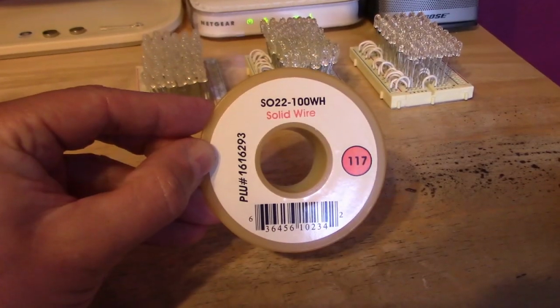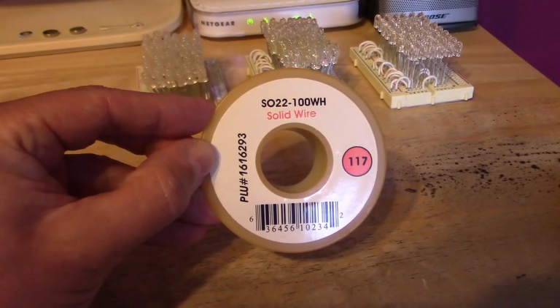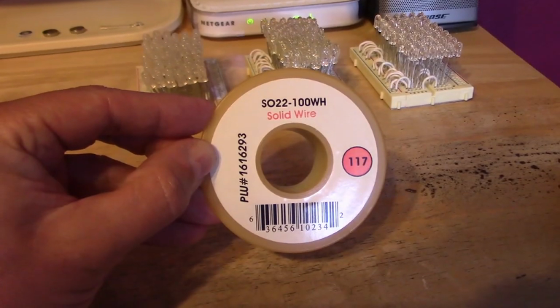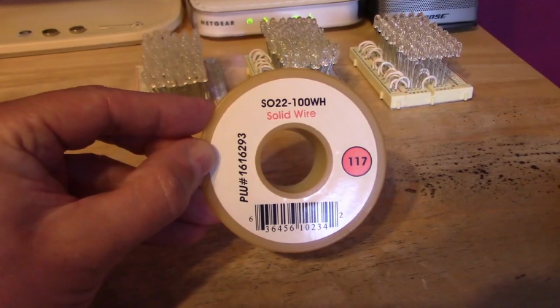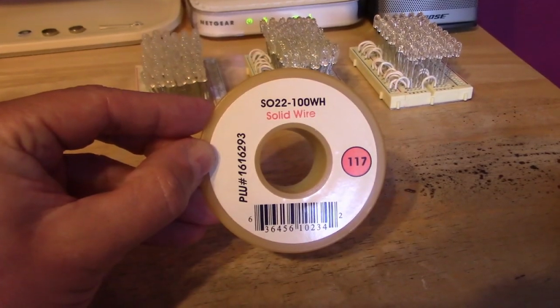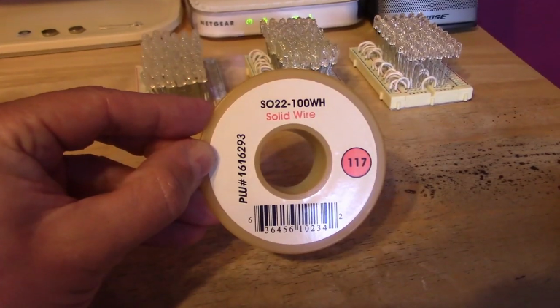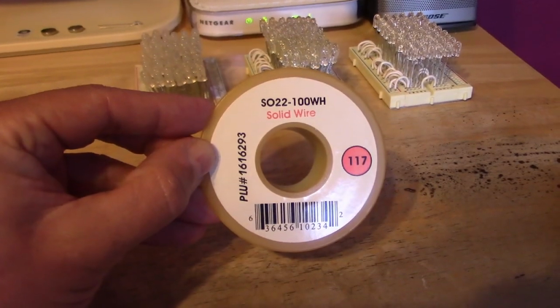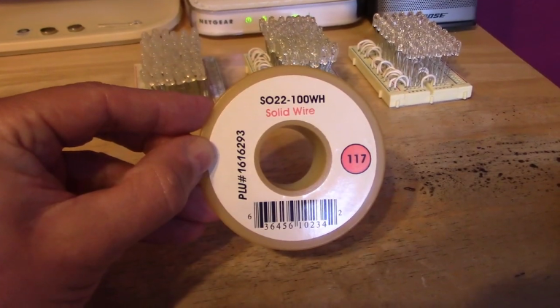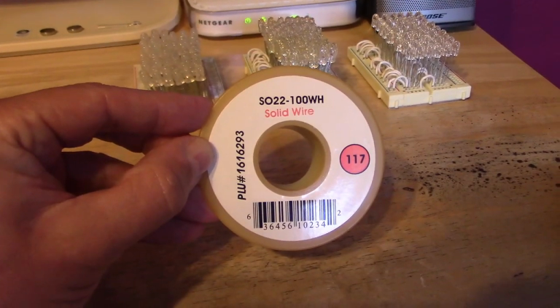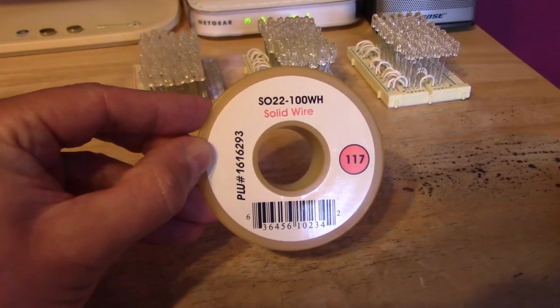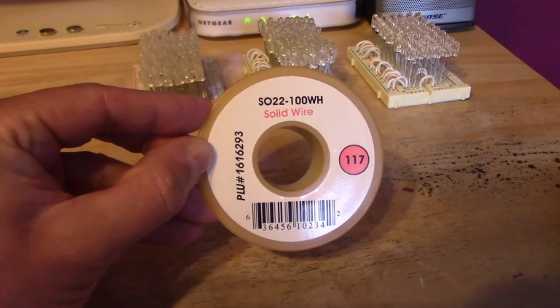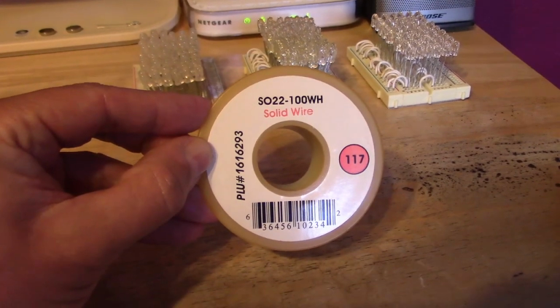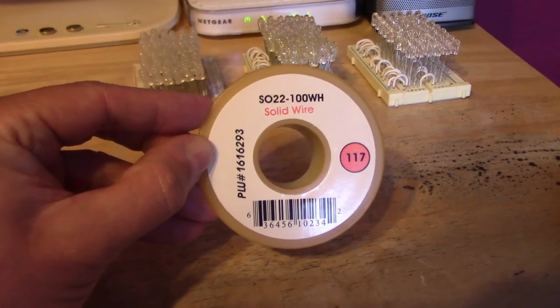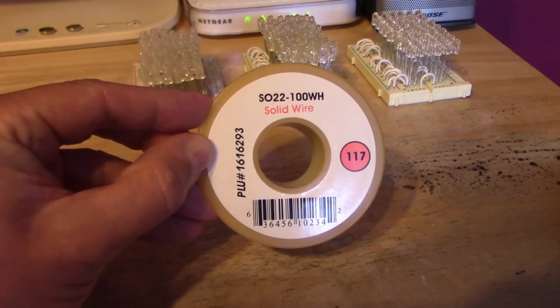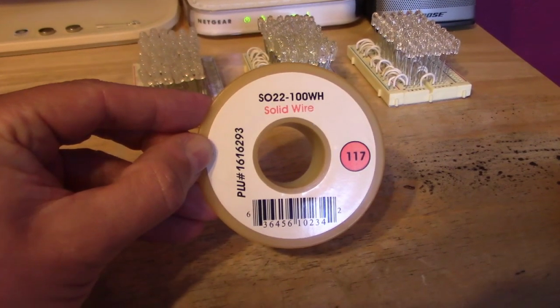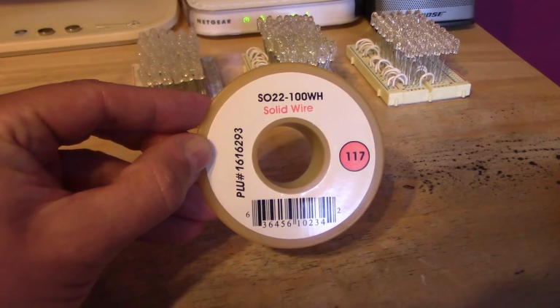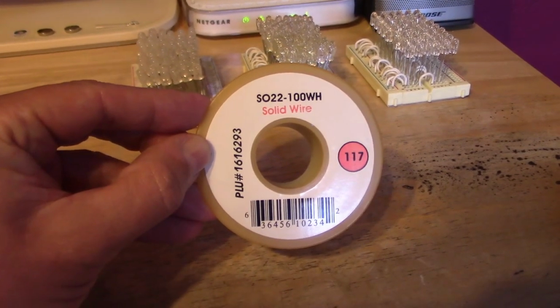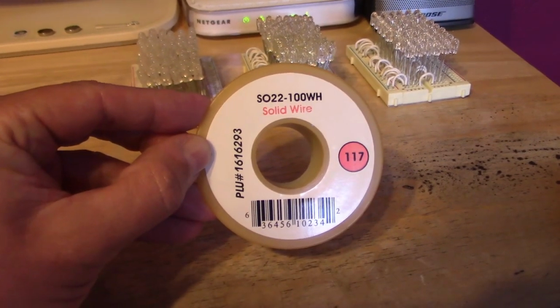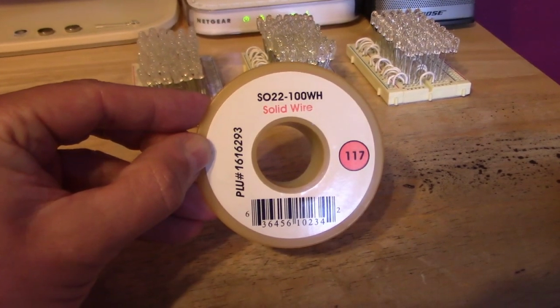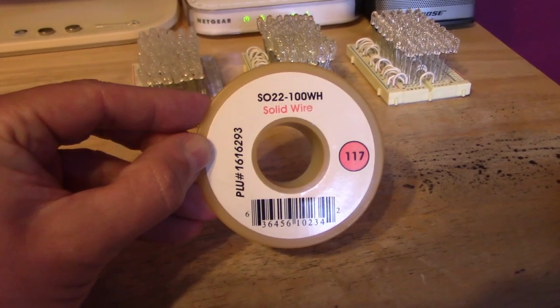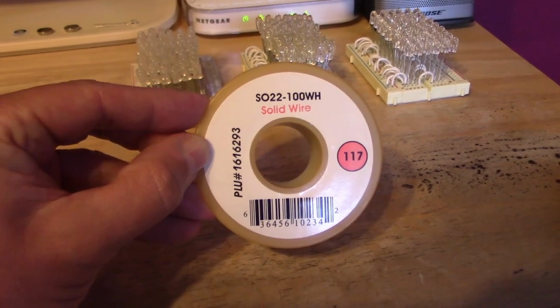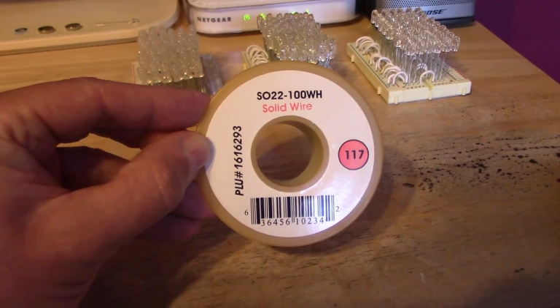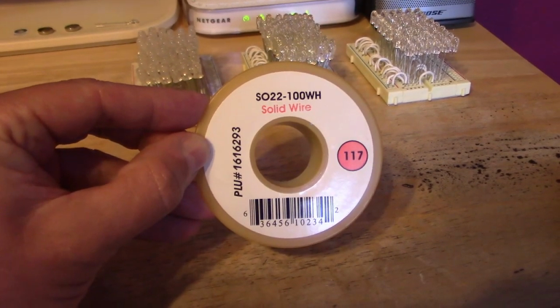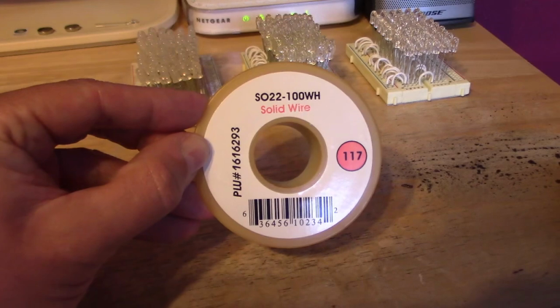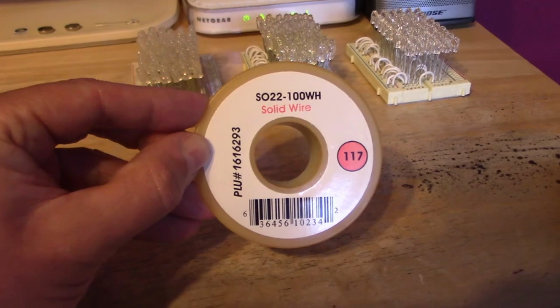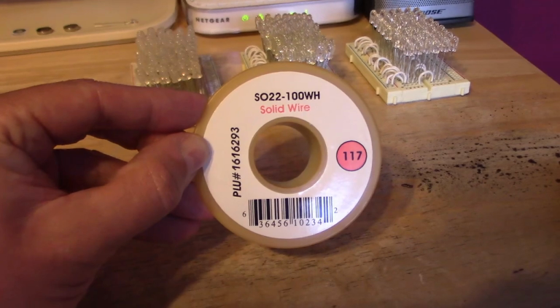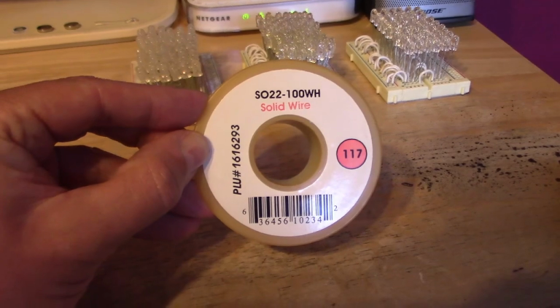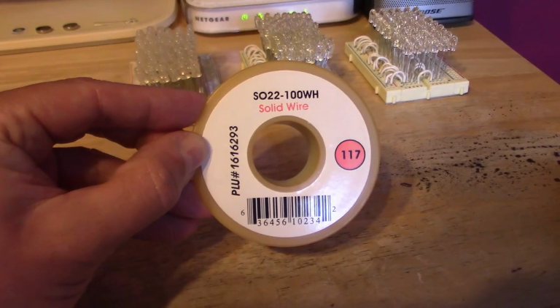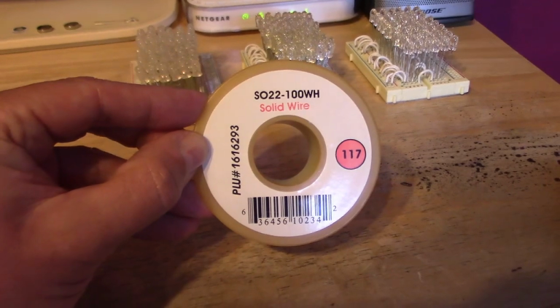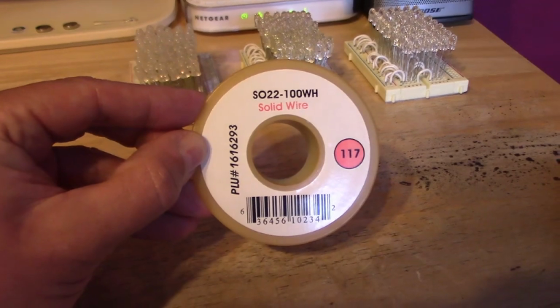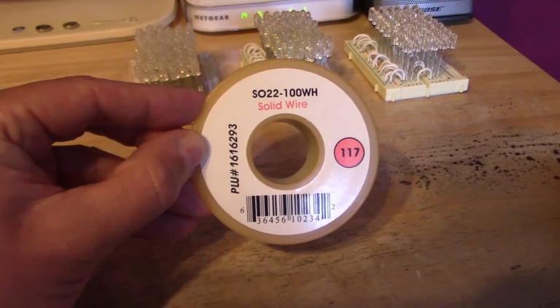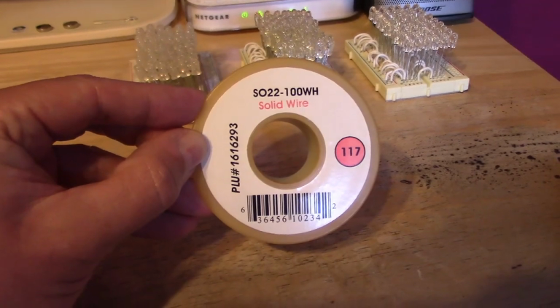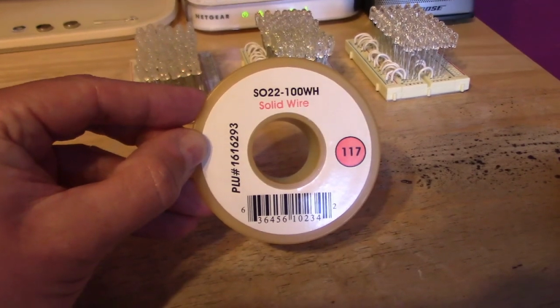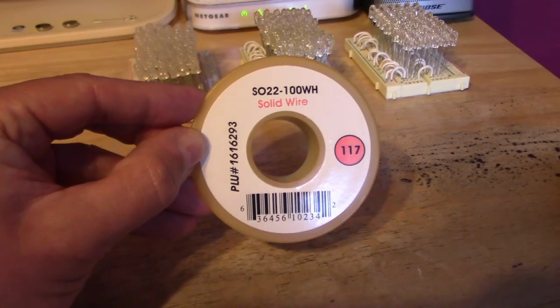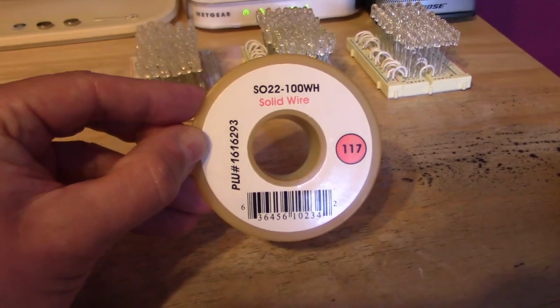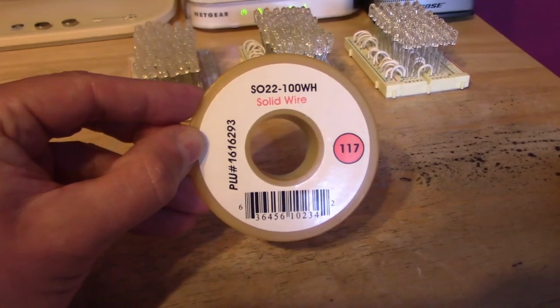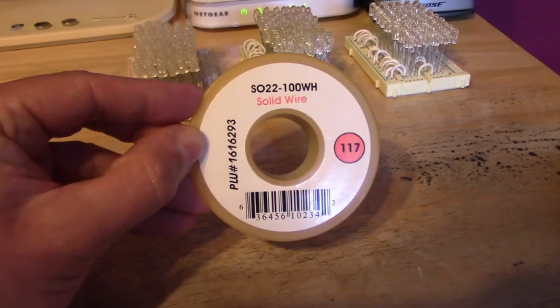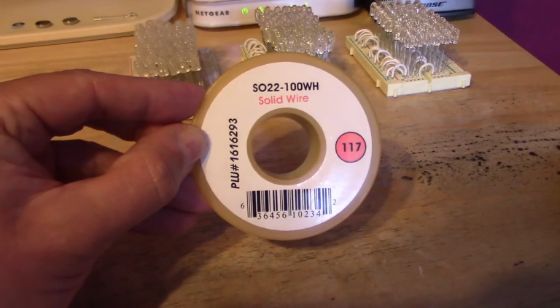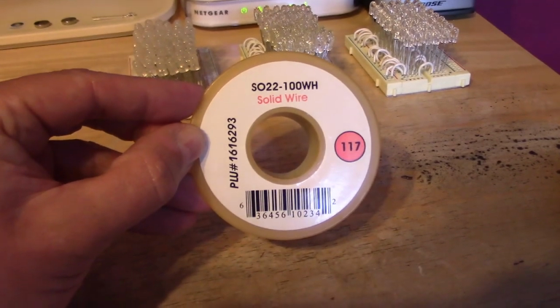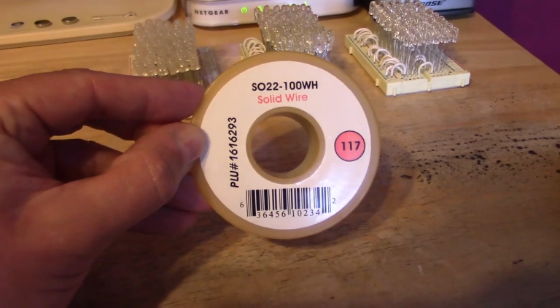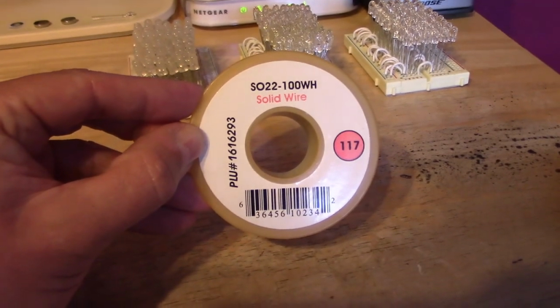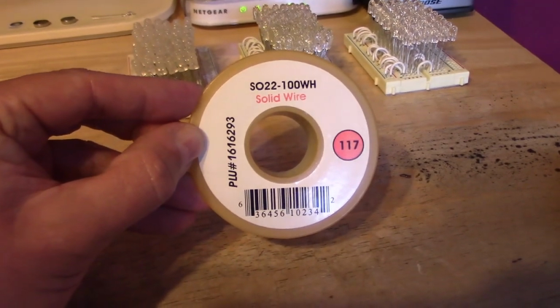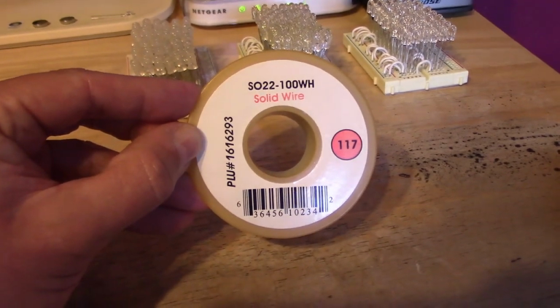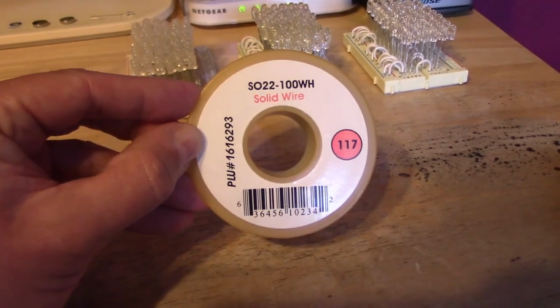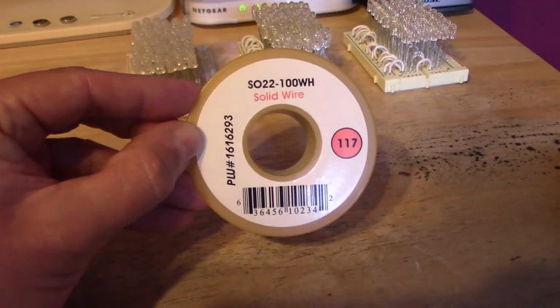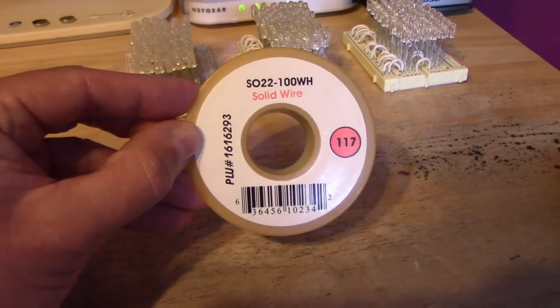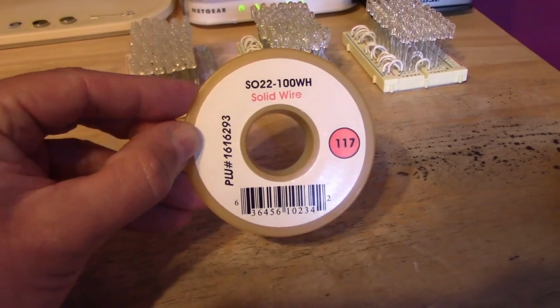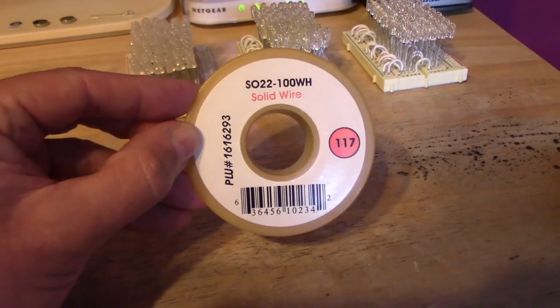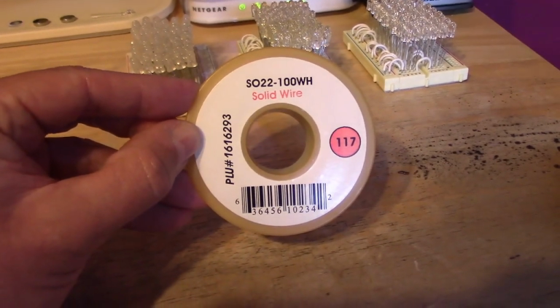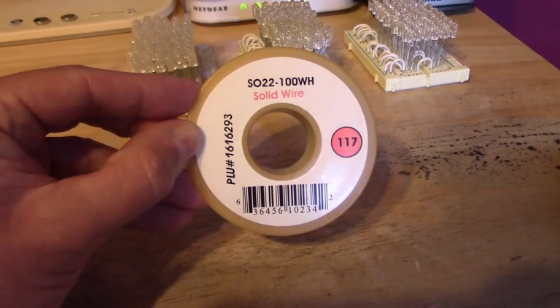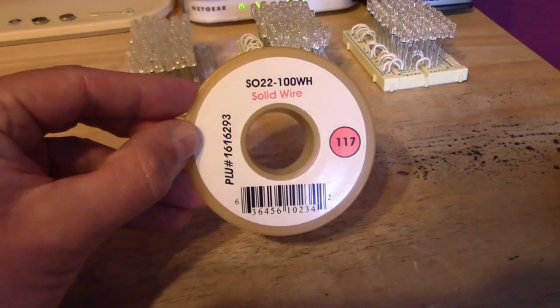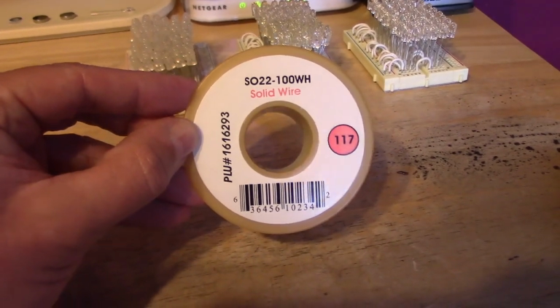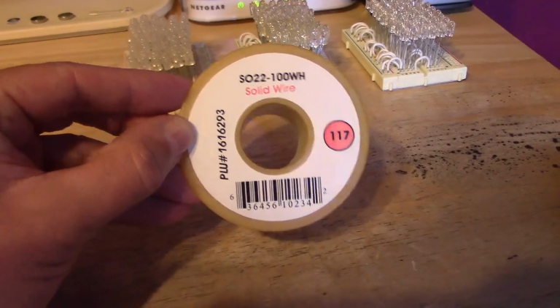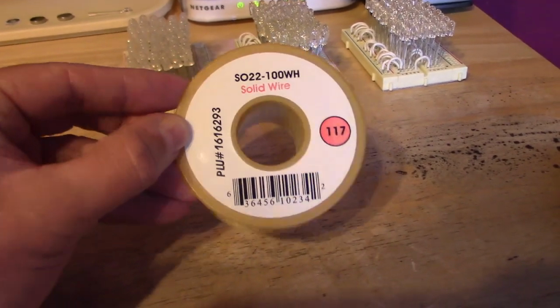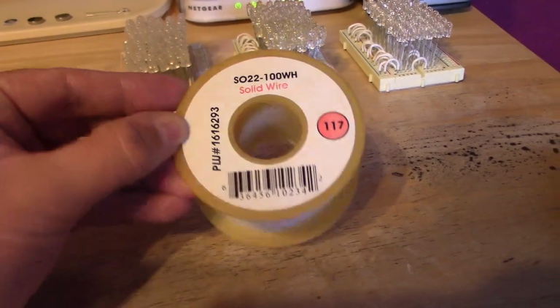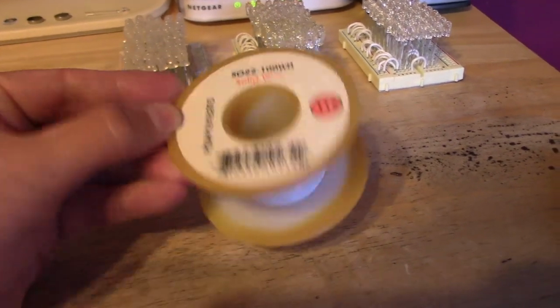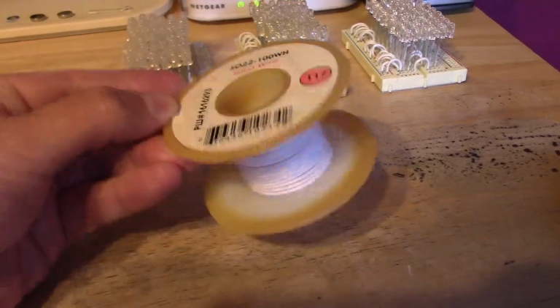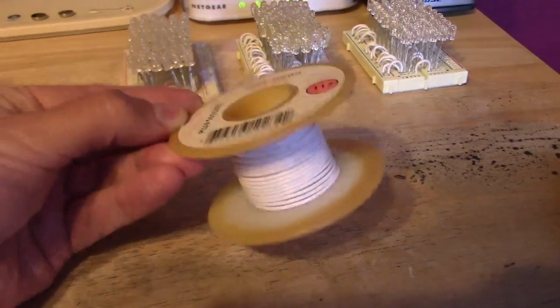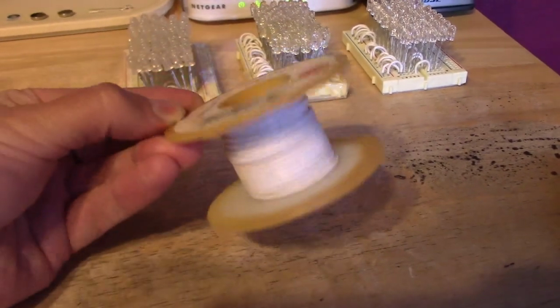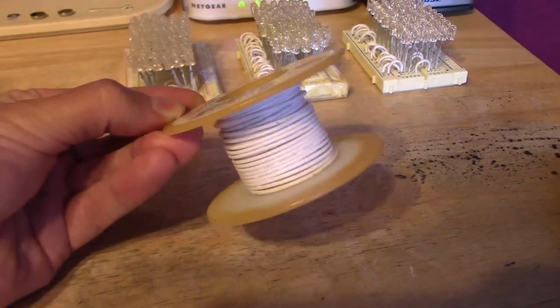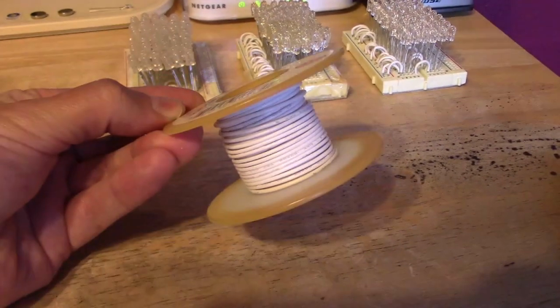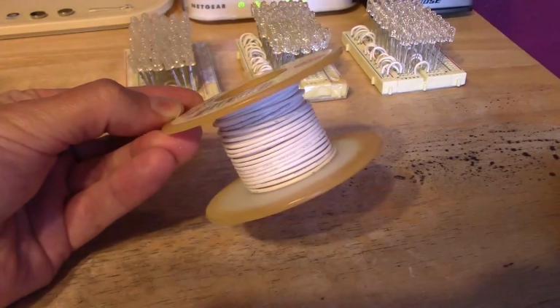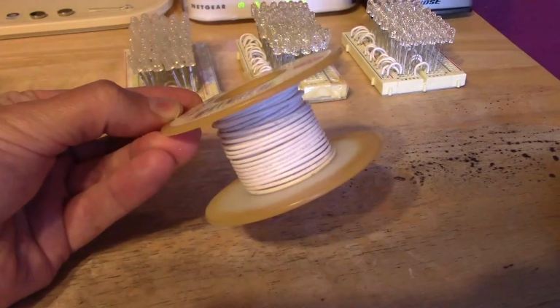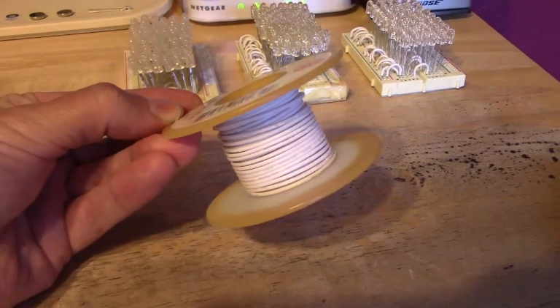Quick shot of the wire I use: the 22 gauge, 100 foot spool, solid core wire, coated.